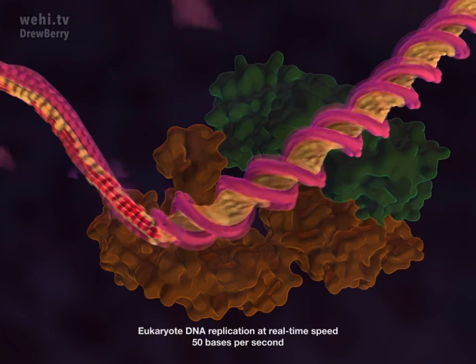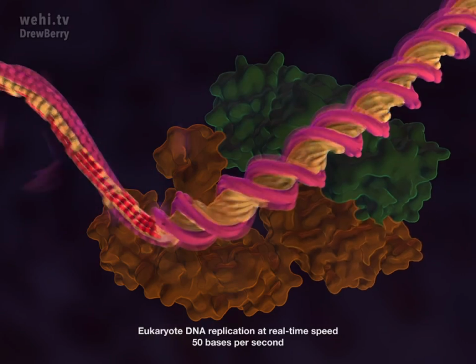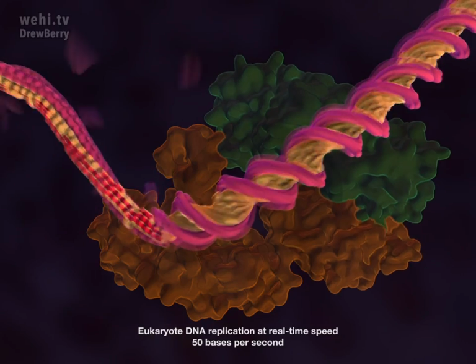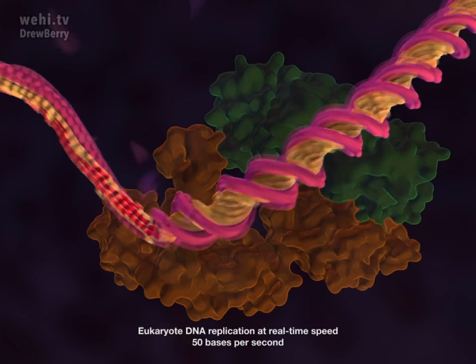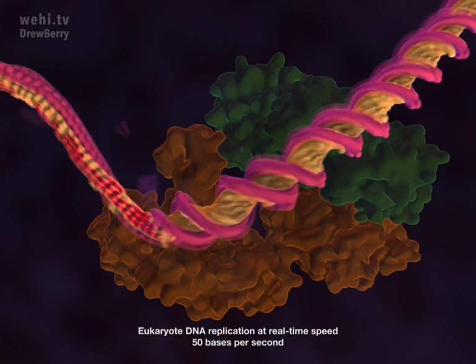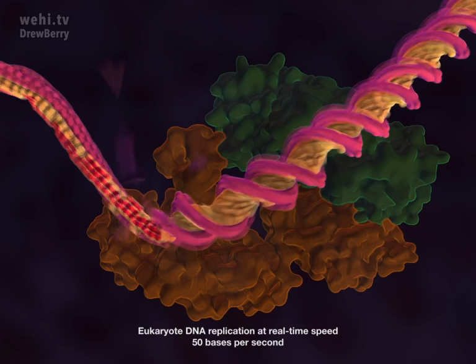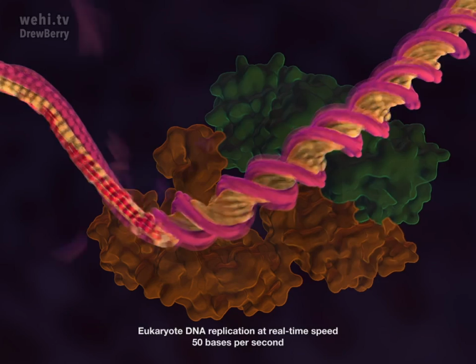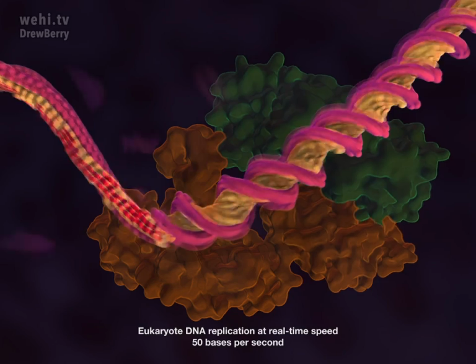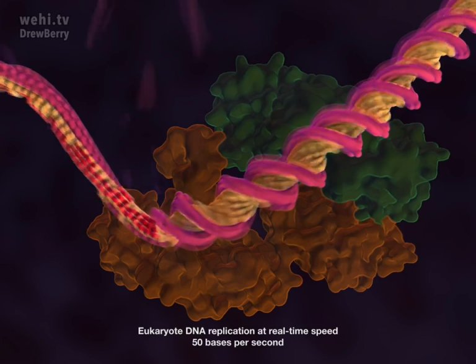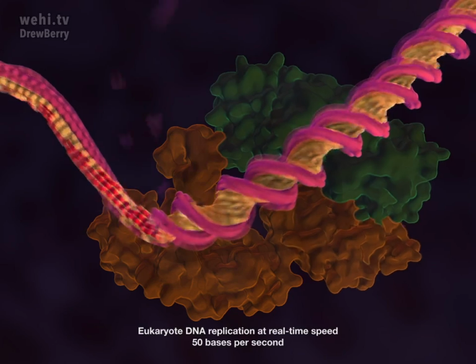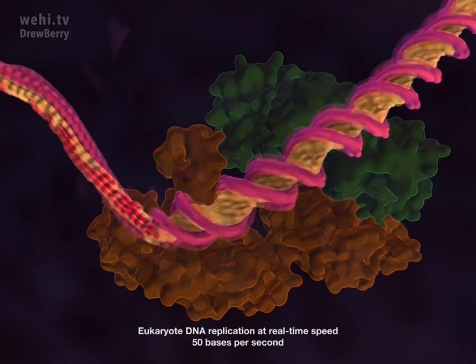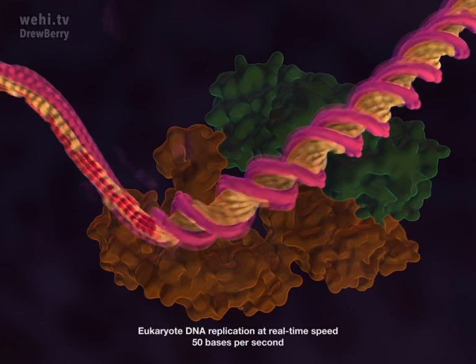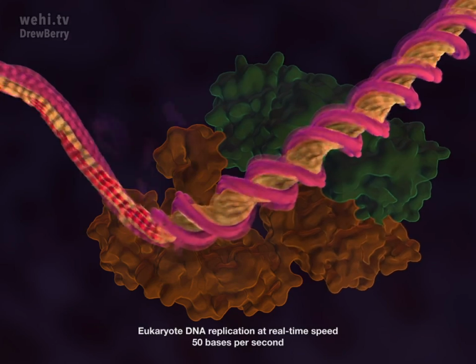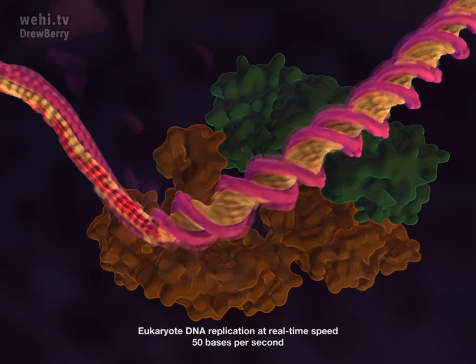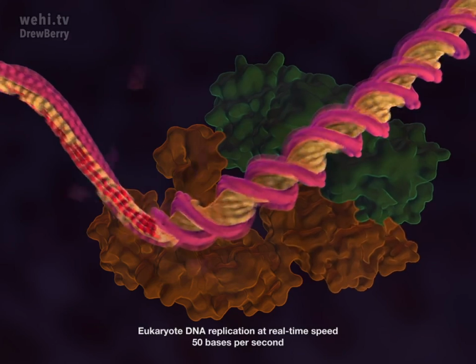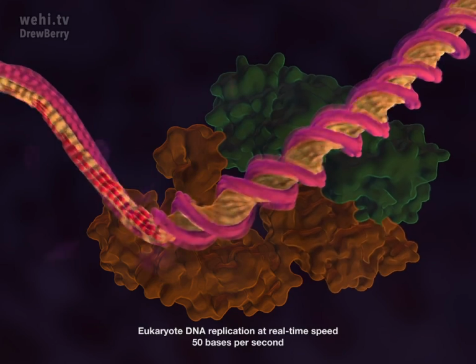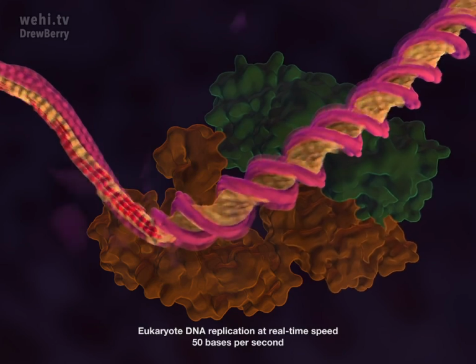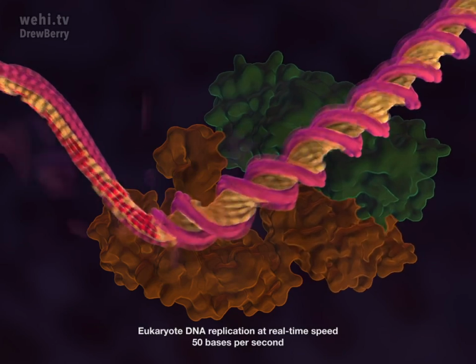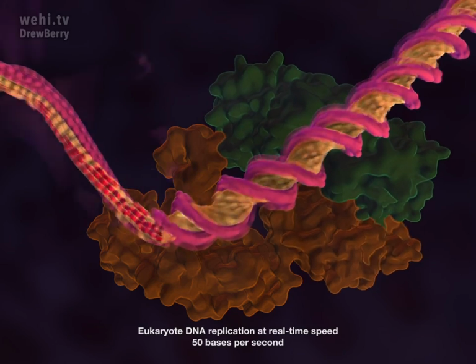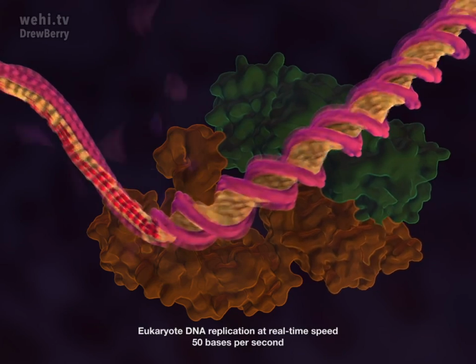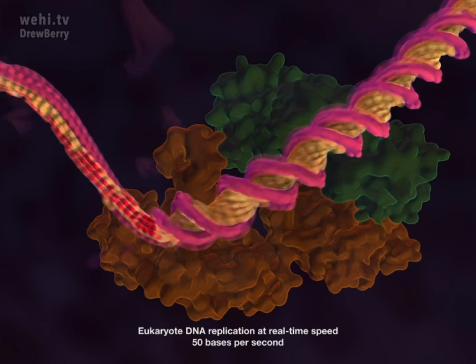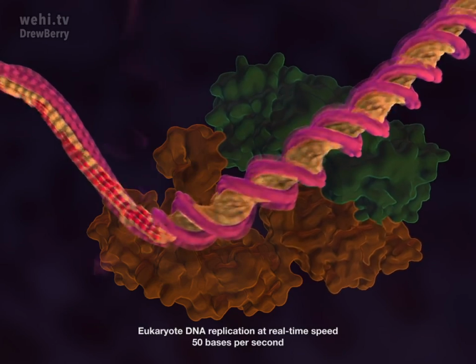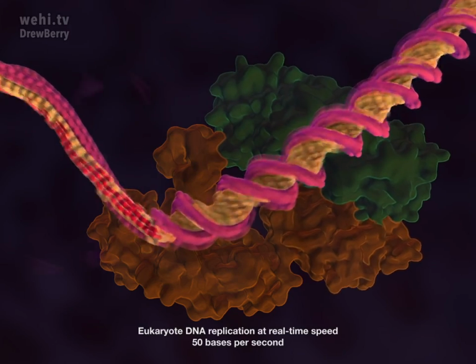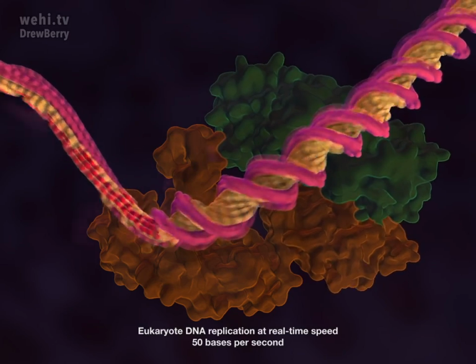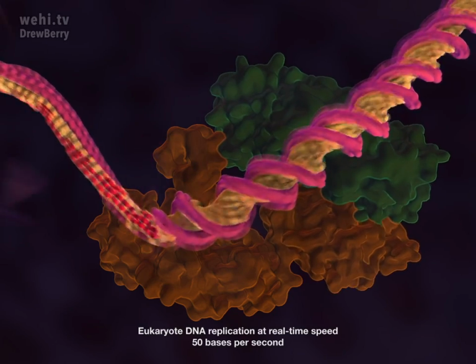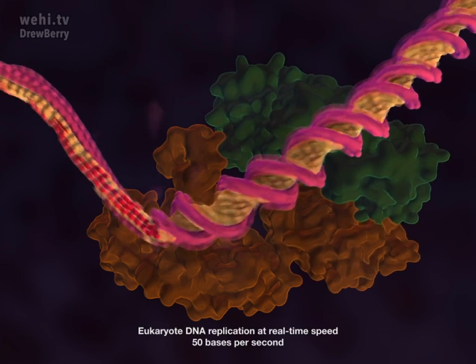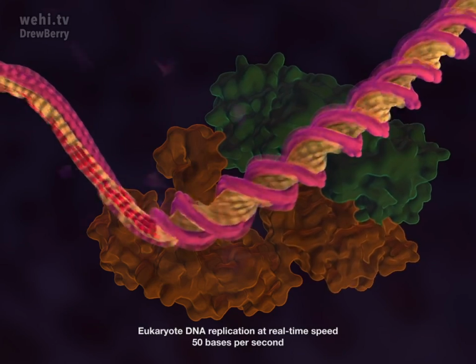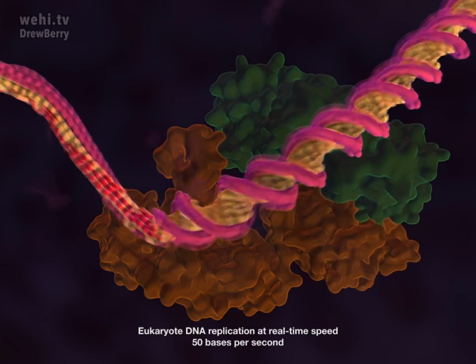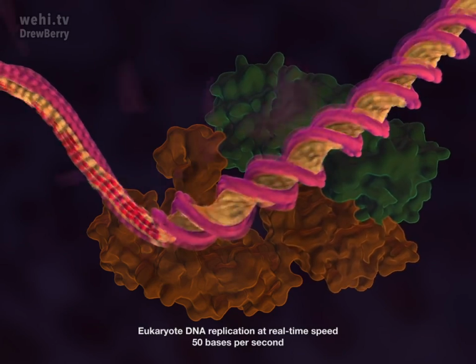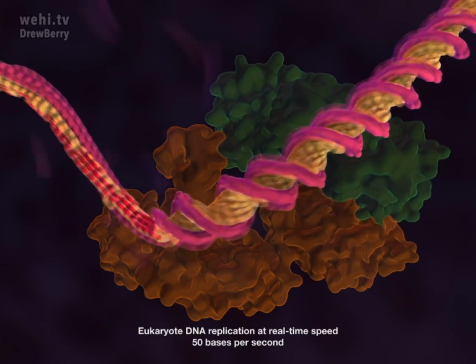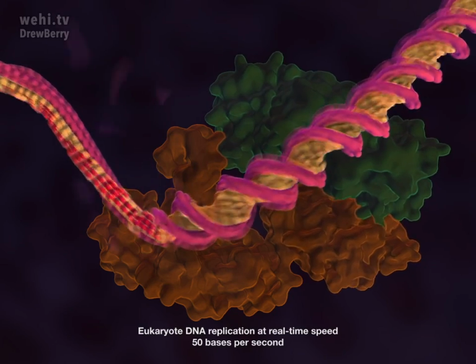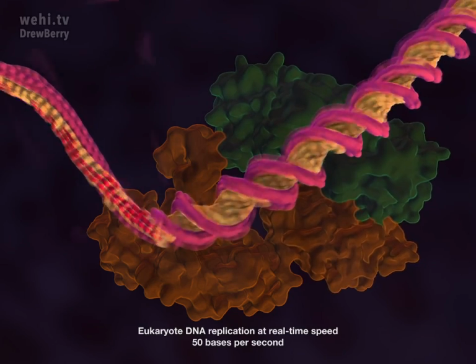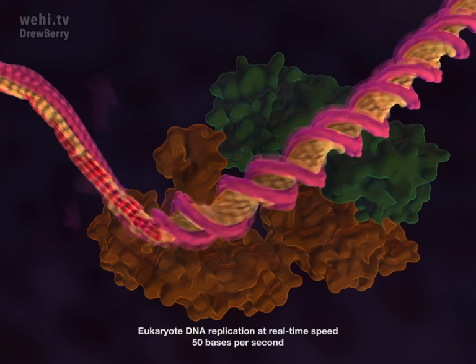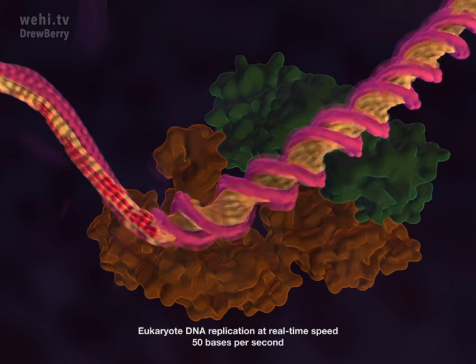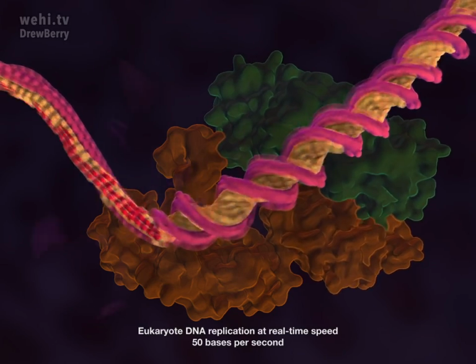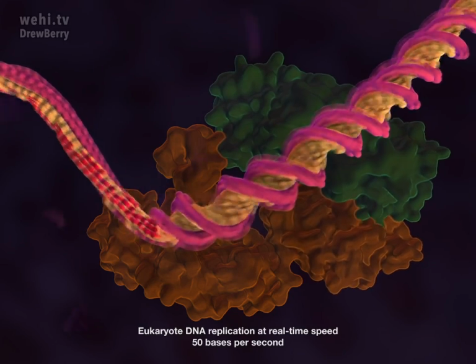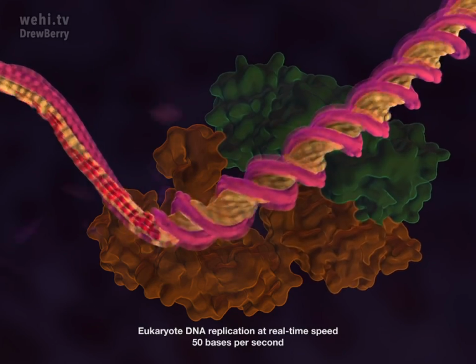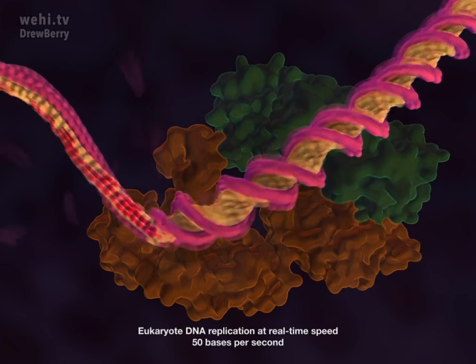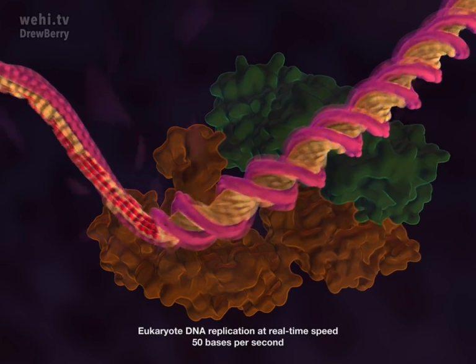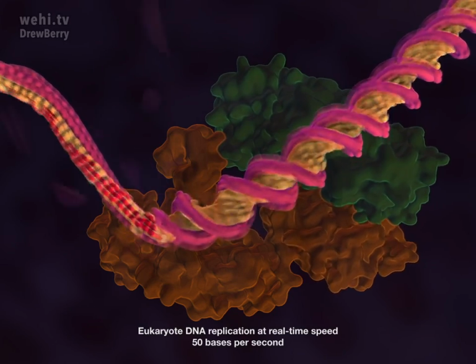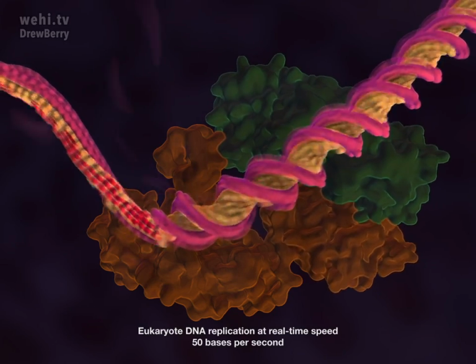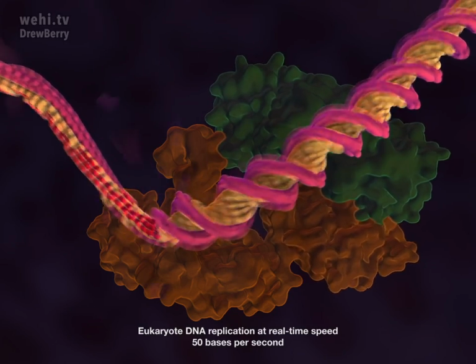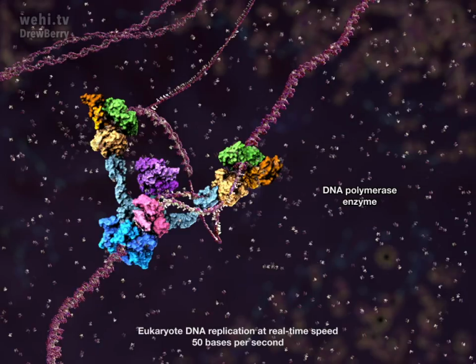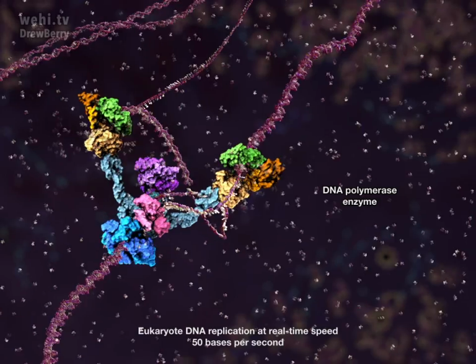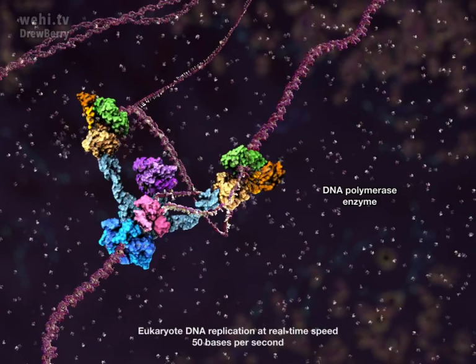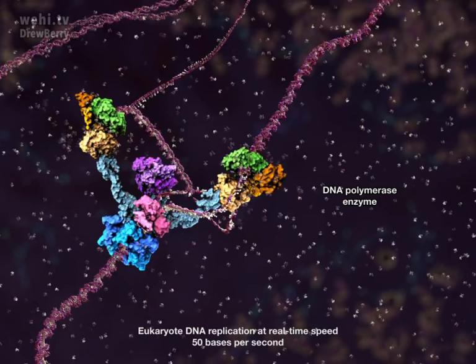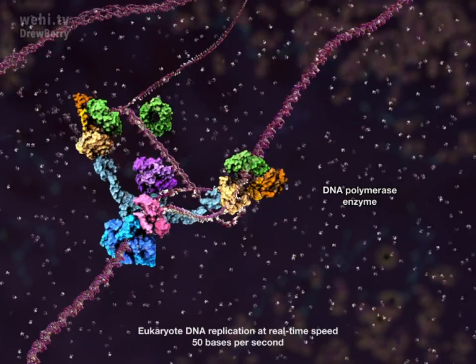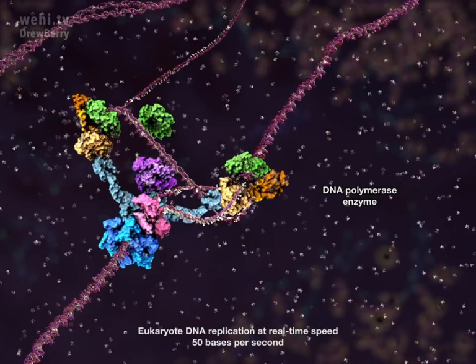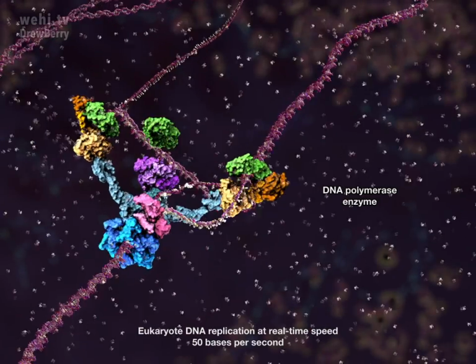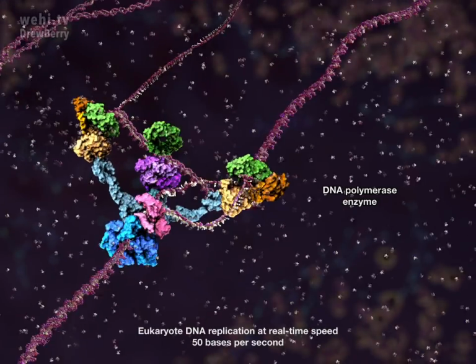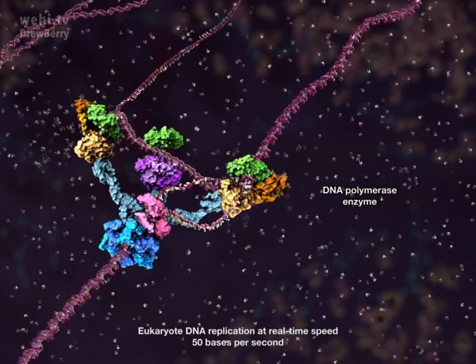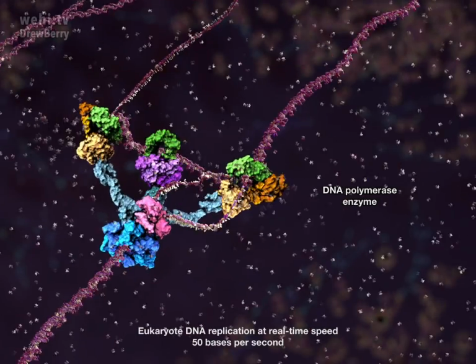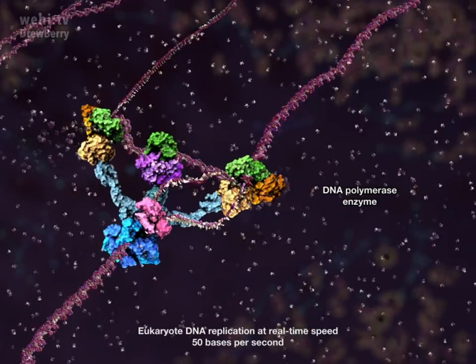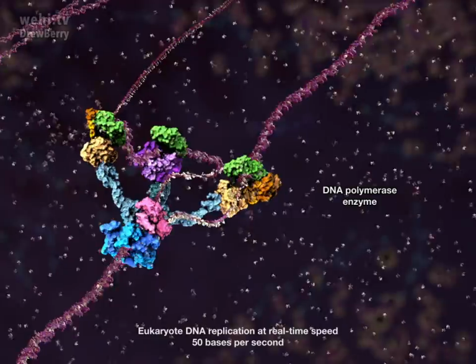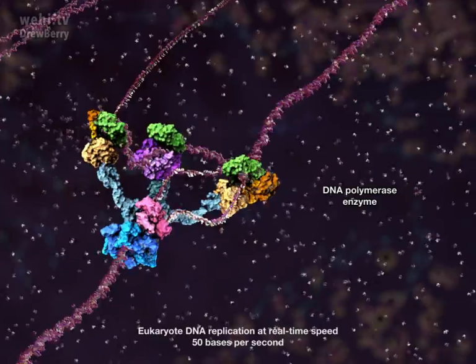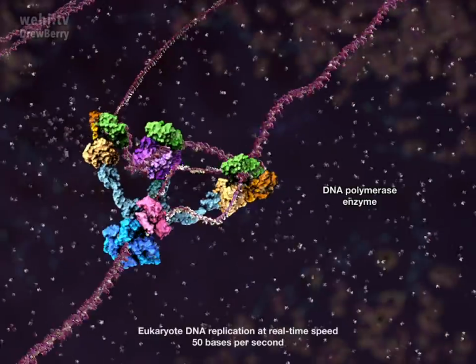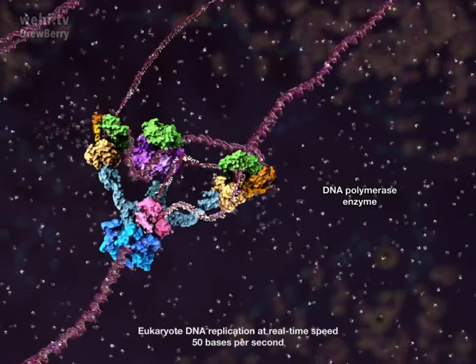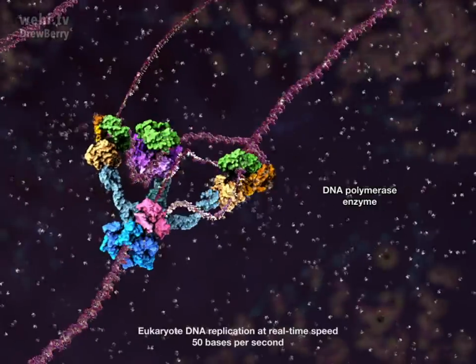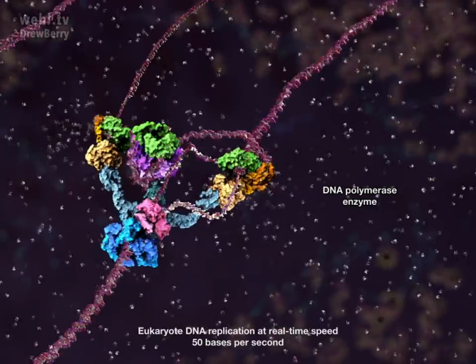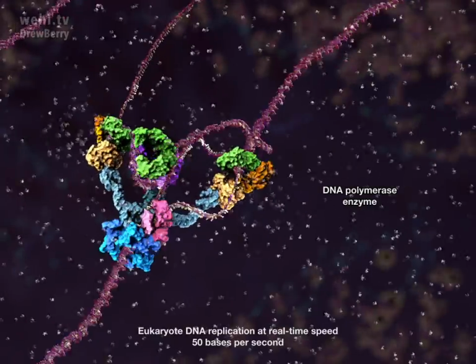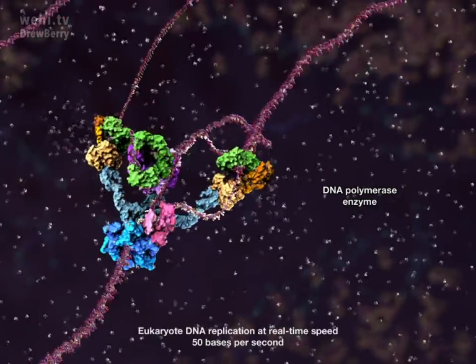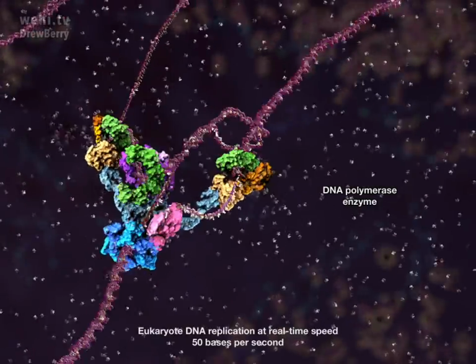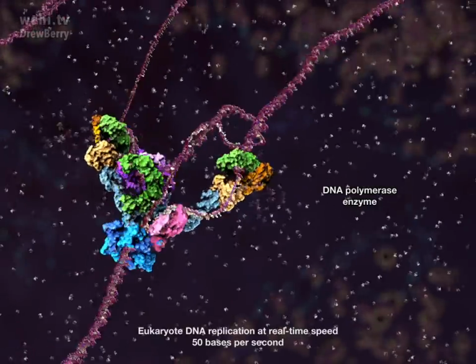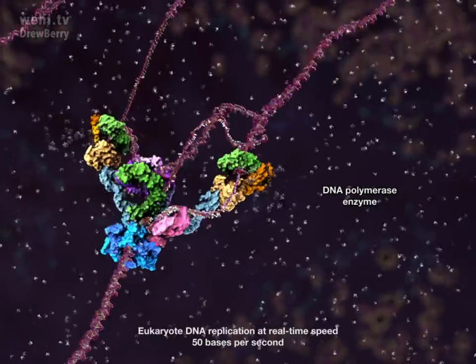DNA polymerase creates an exact copy of your DNA code, making less than one mistake in a billion bases.